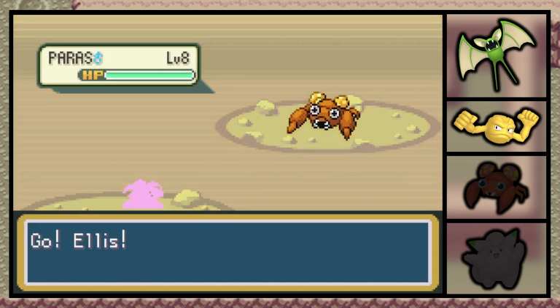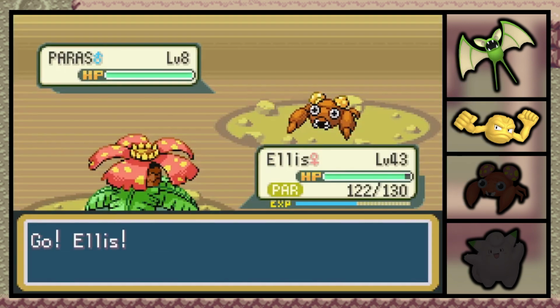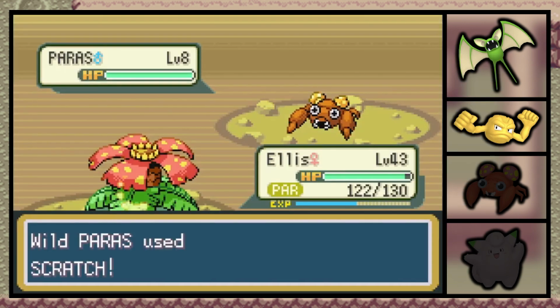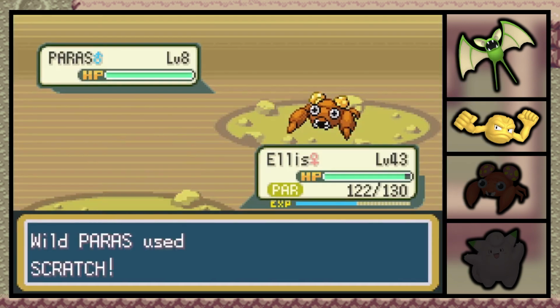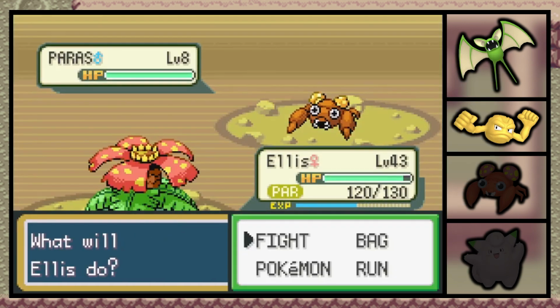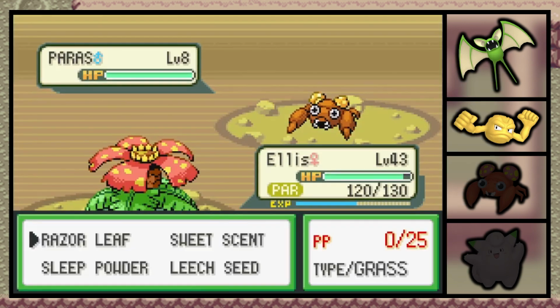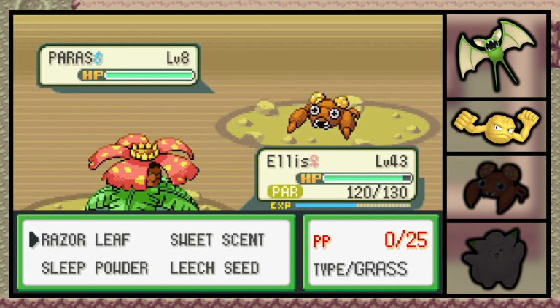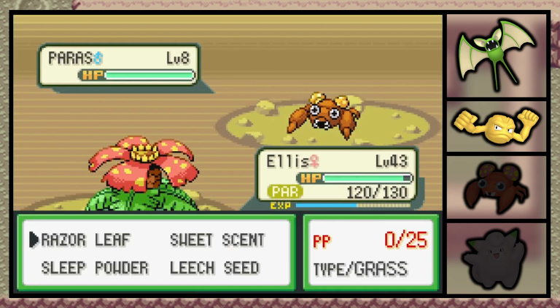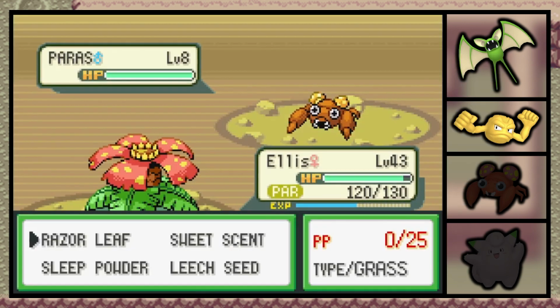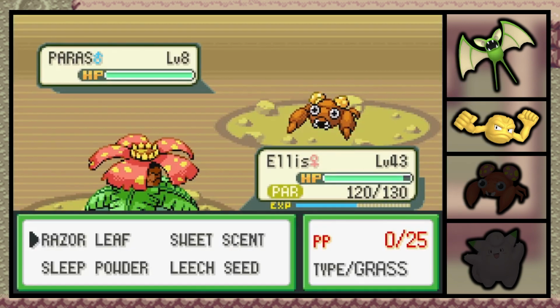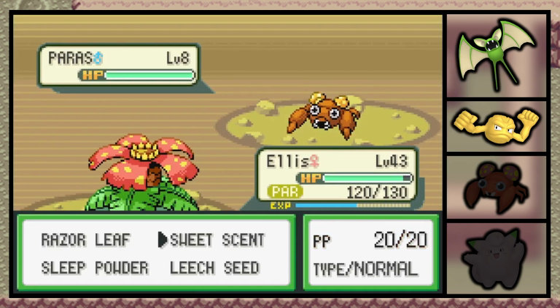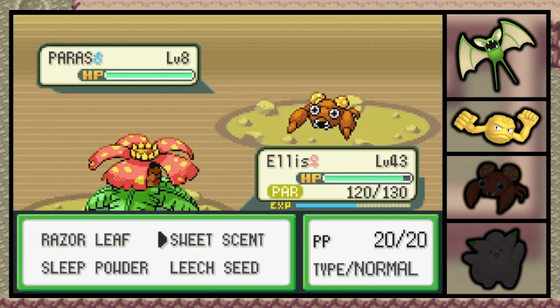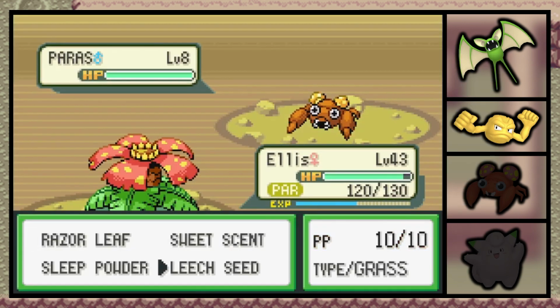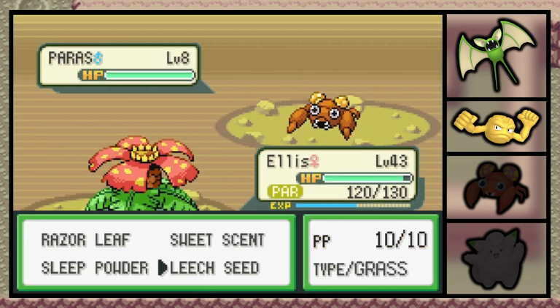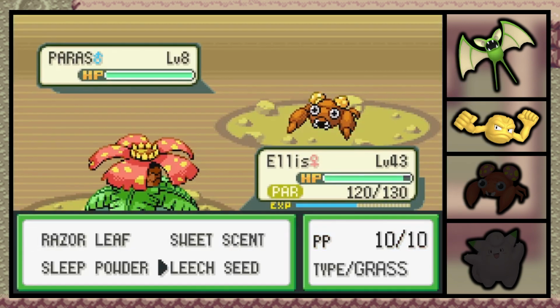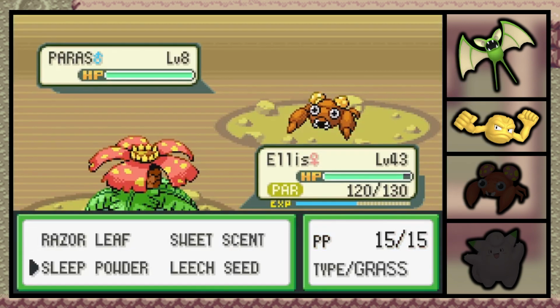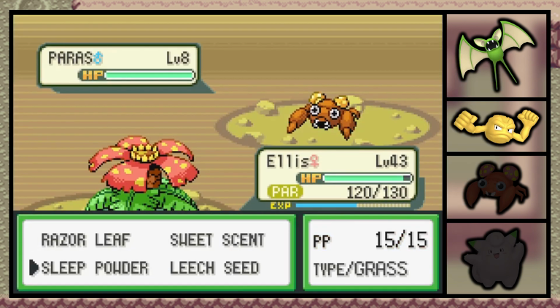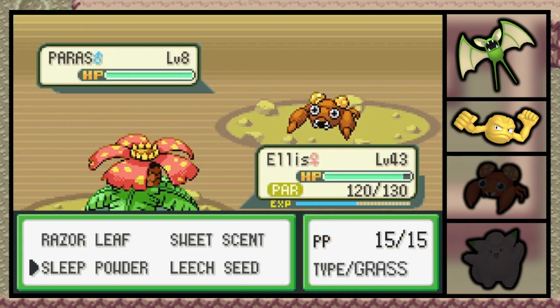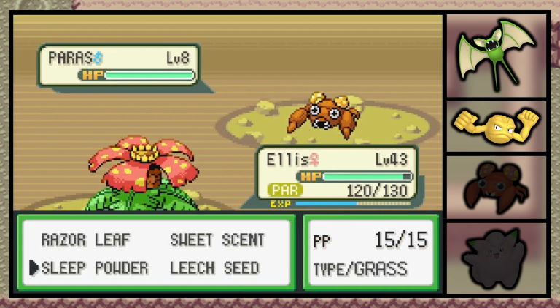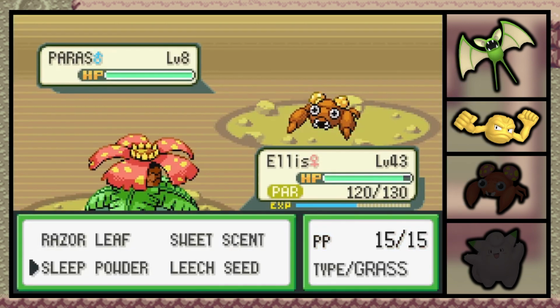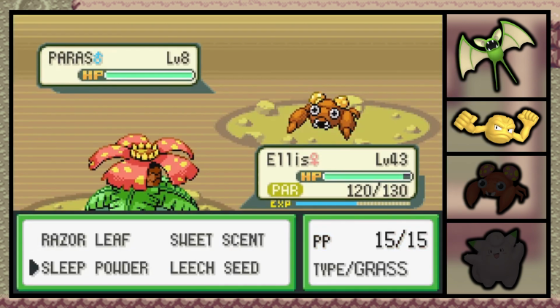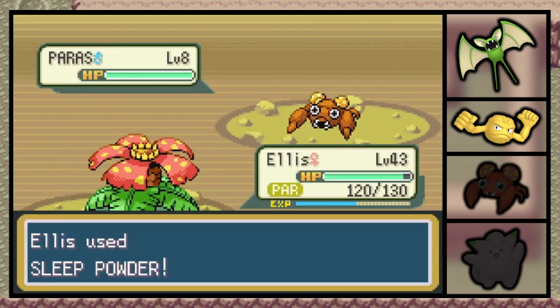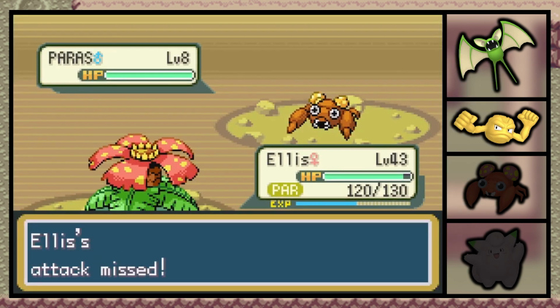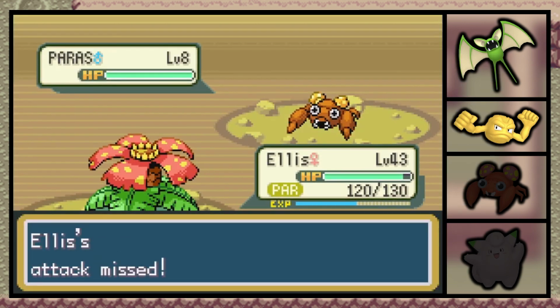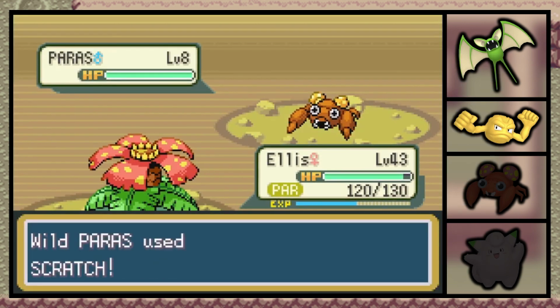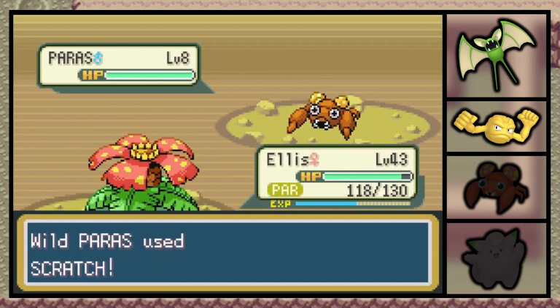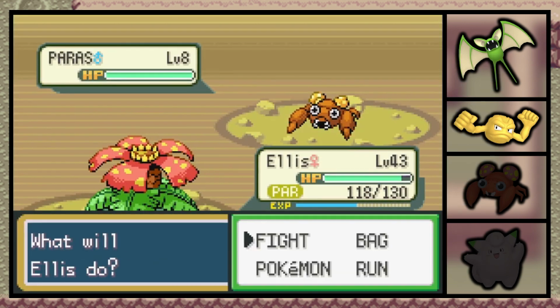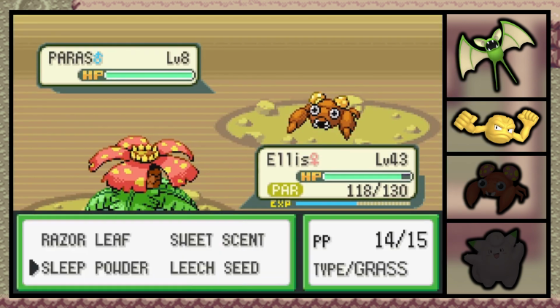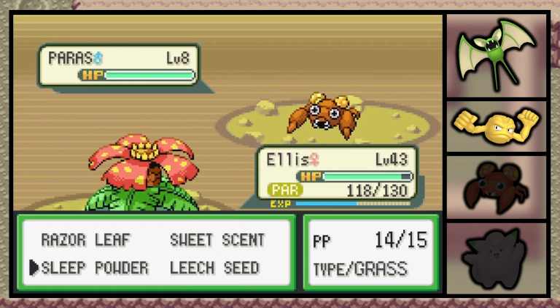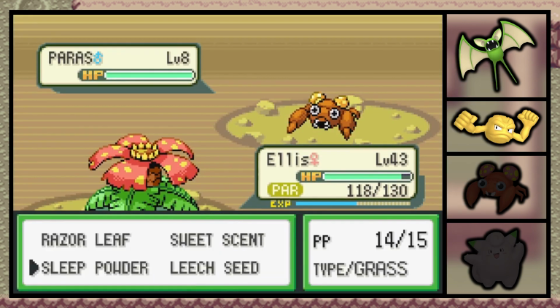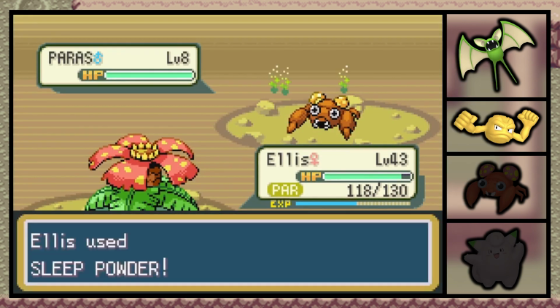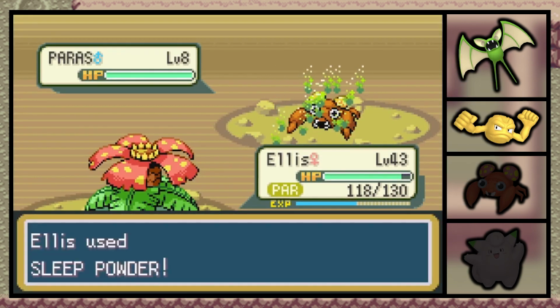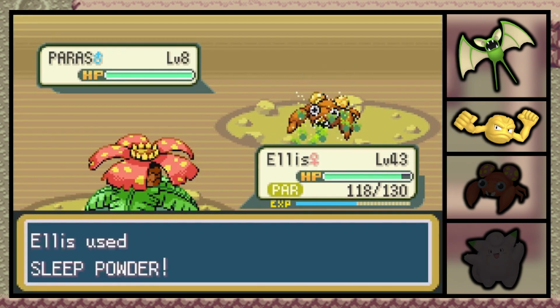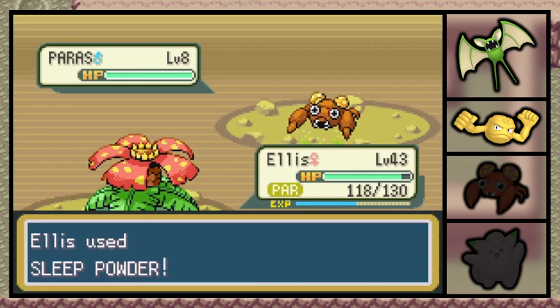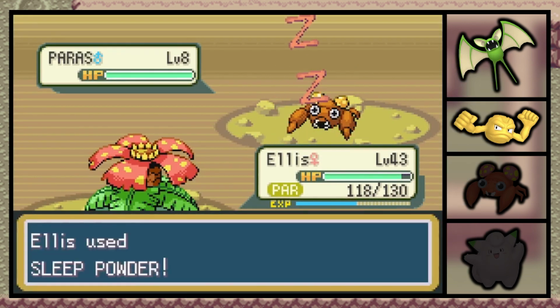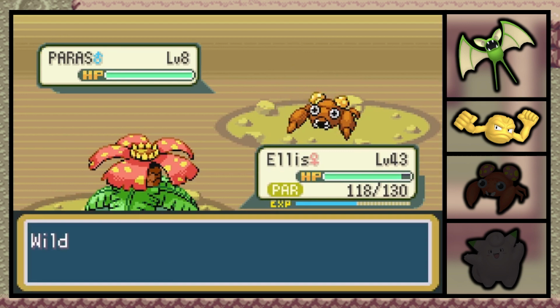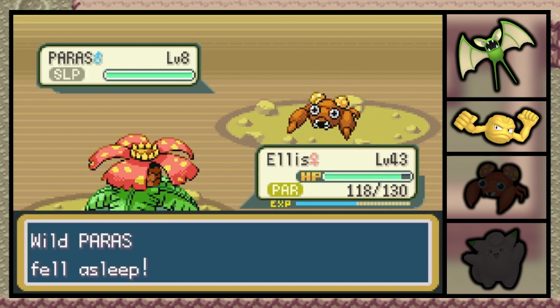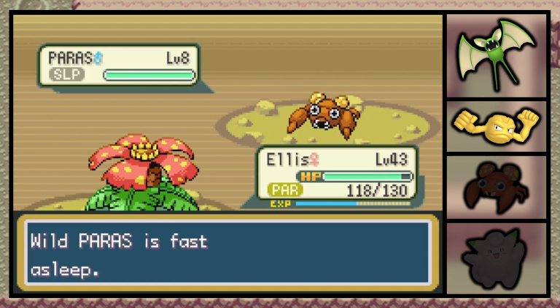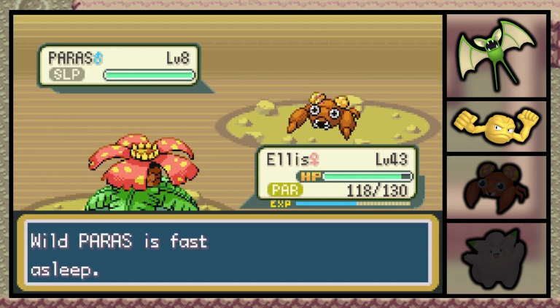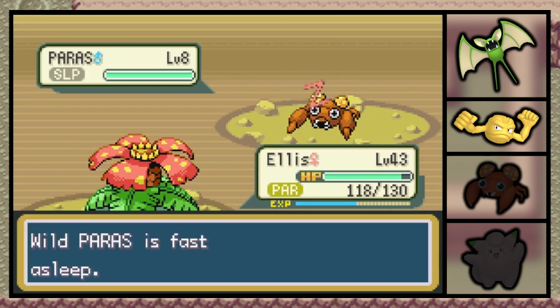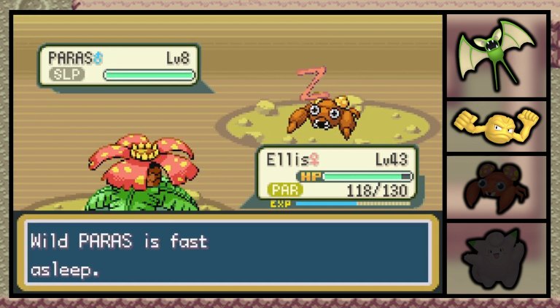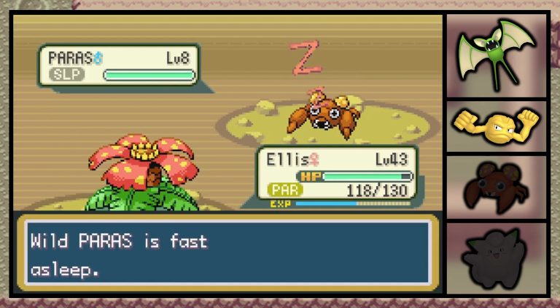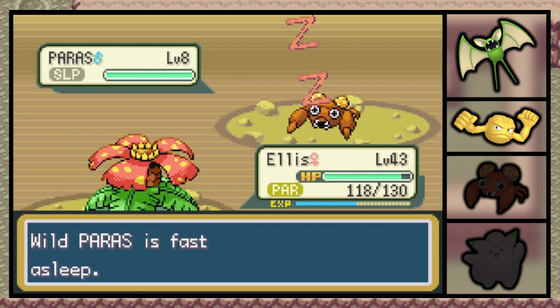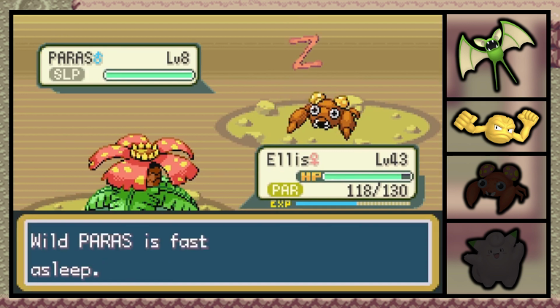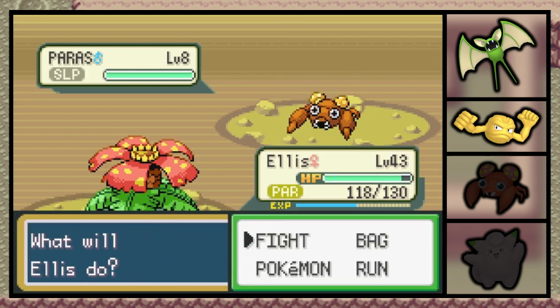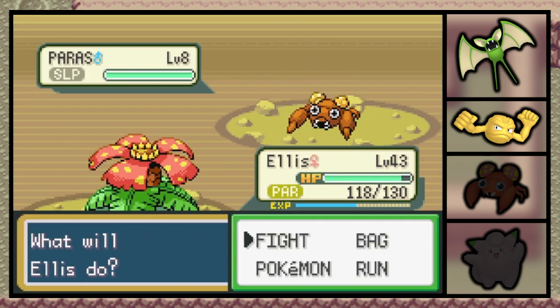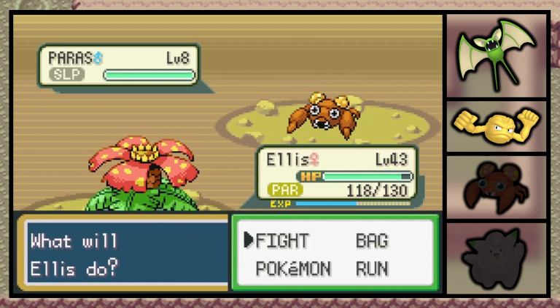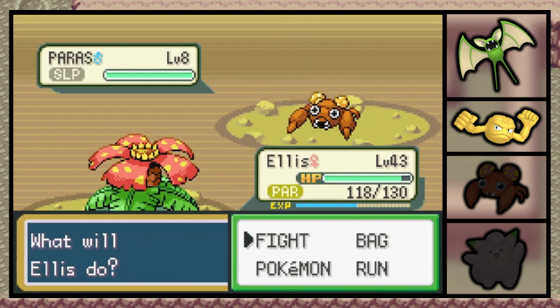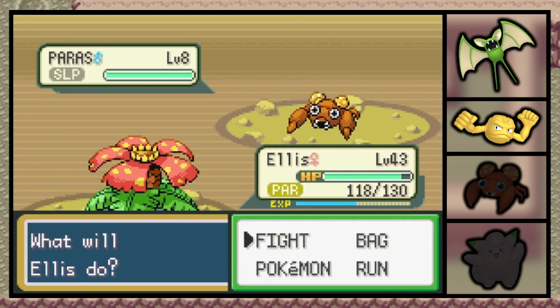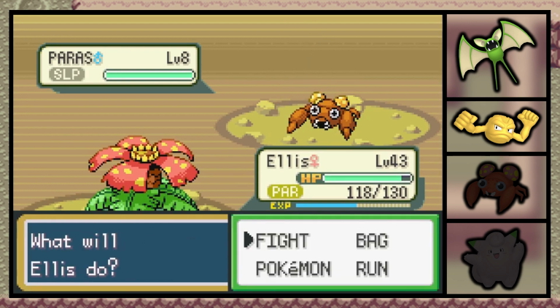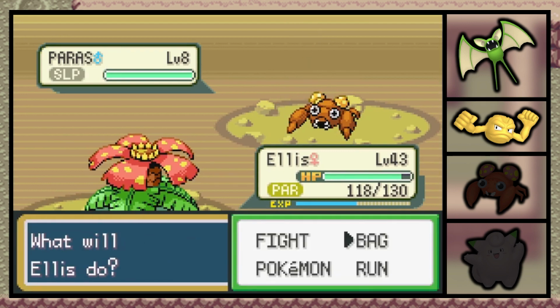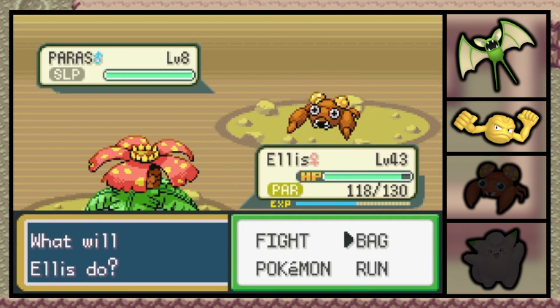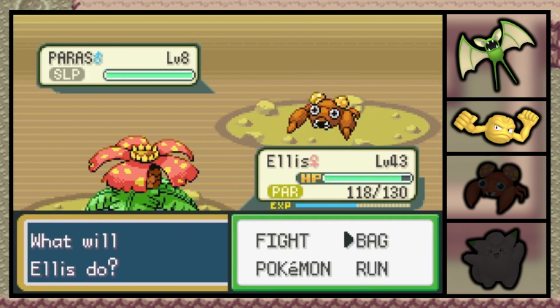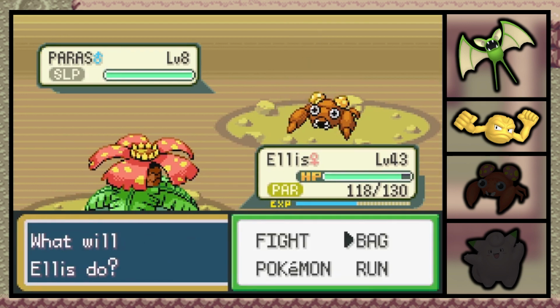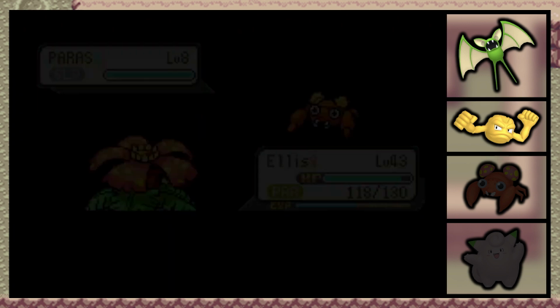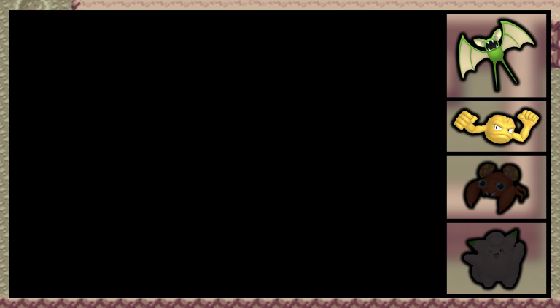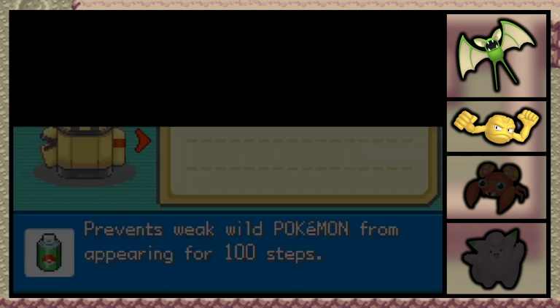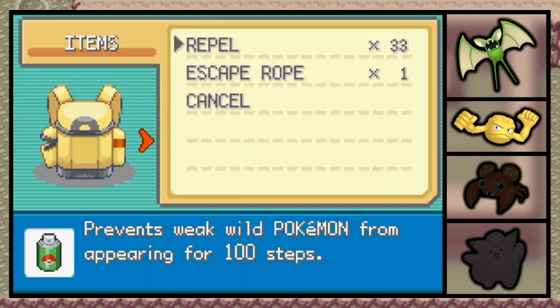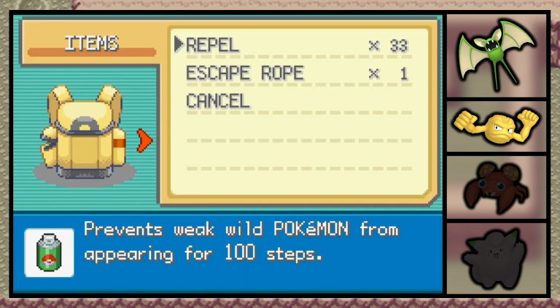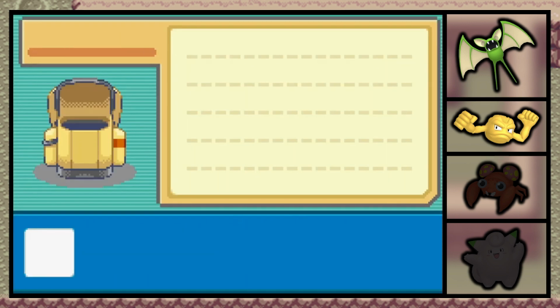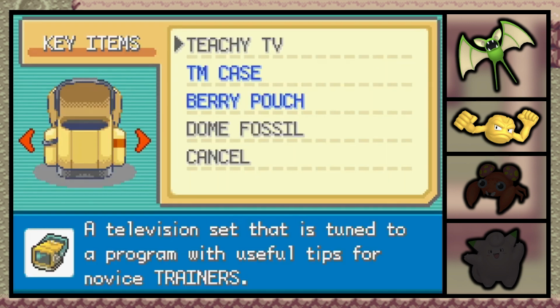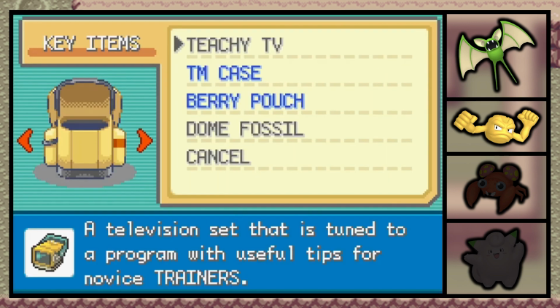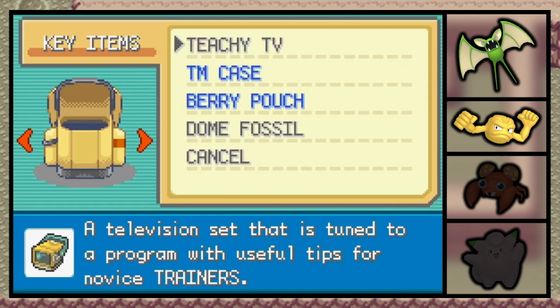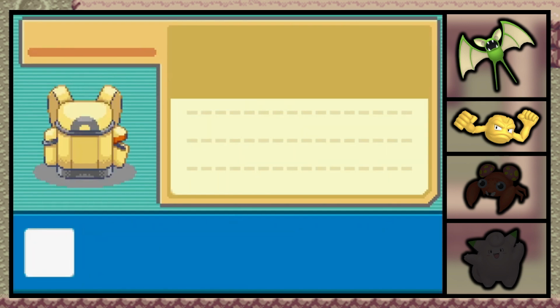We're going to swap into the Venusaur, get some sleep powder down, and catch it with a Pokeball. Hopefully no misclicks, hopefully not running away from this little guy.